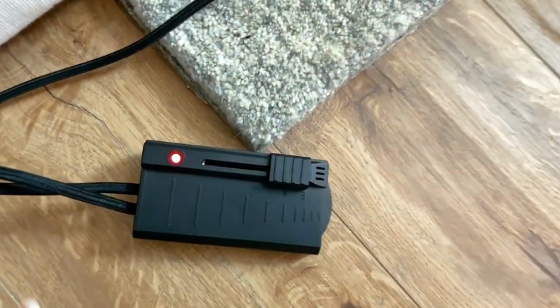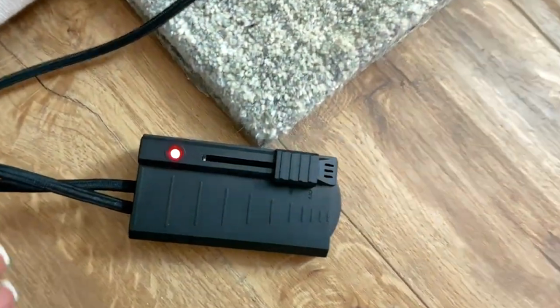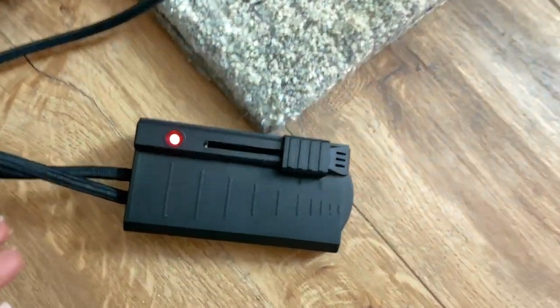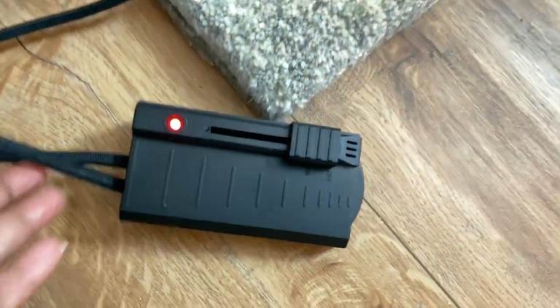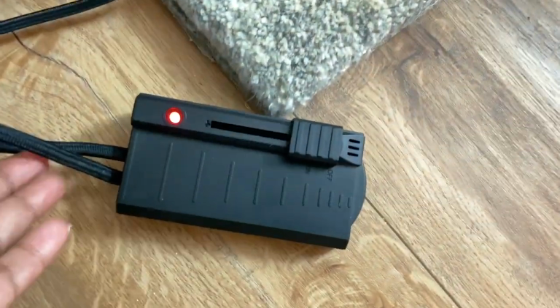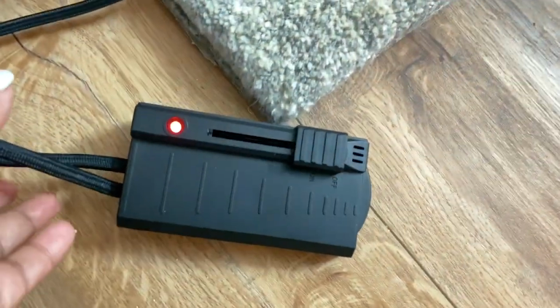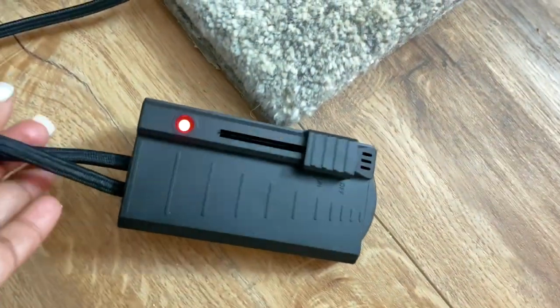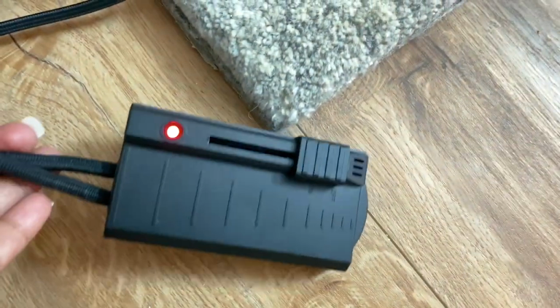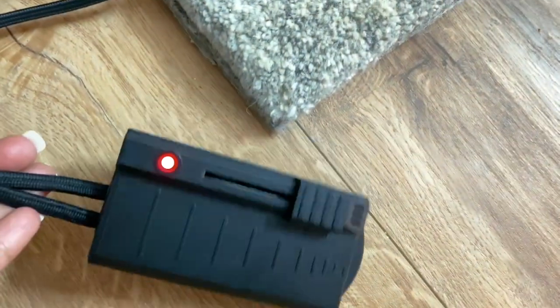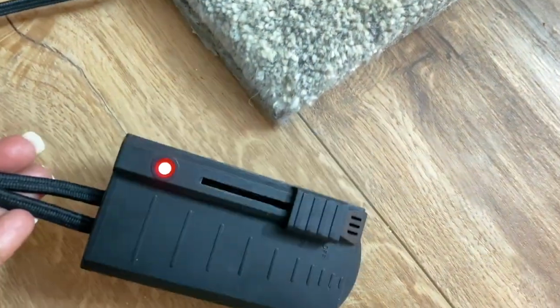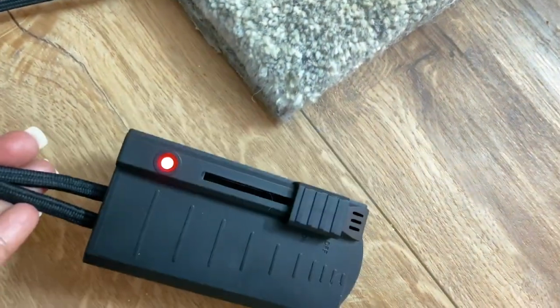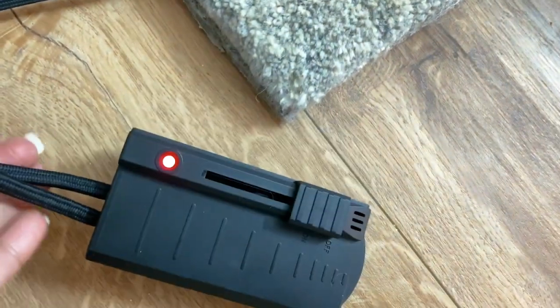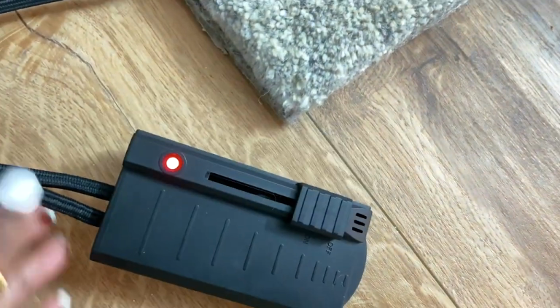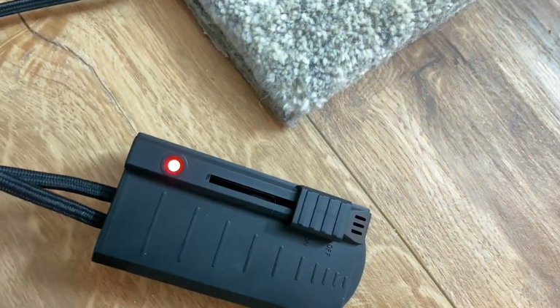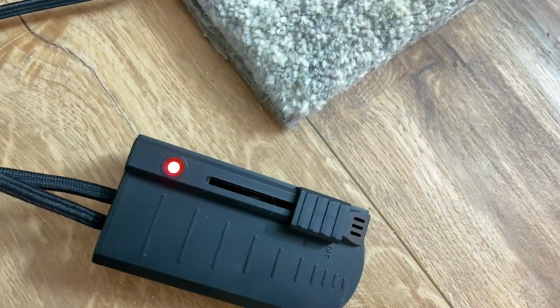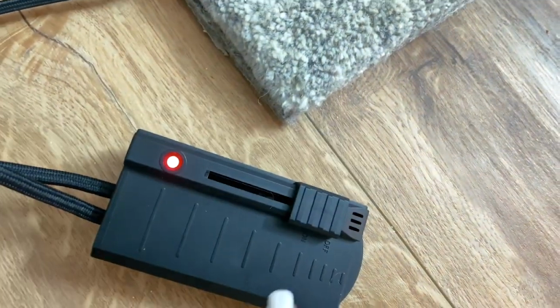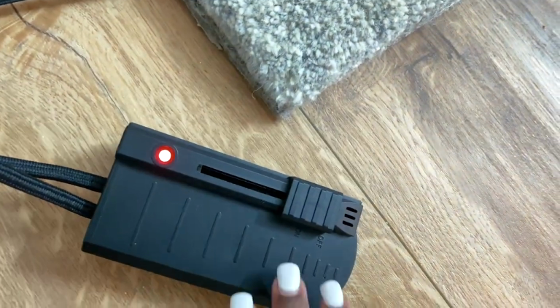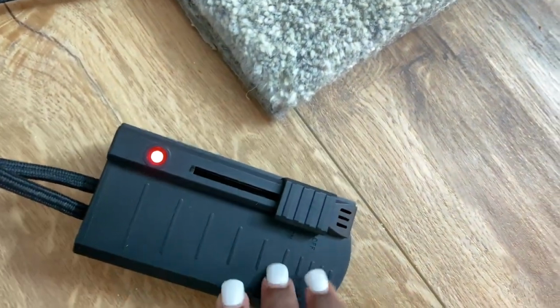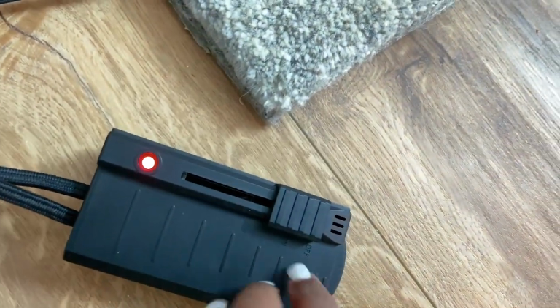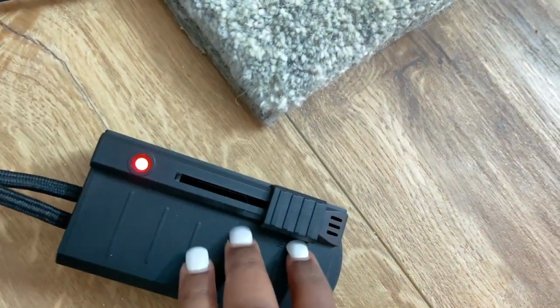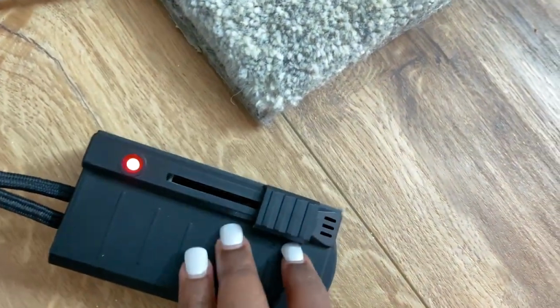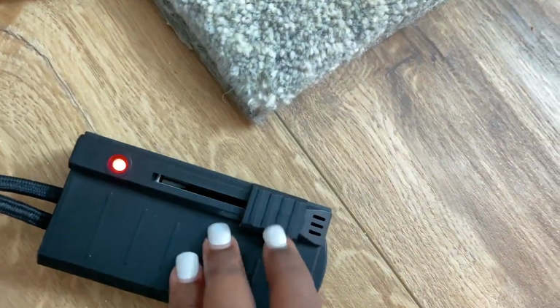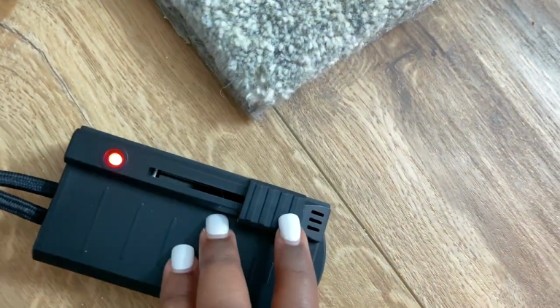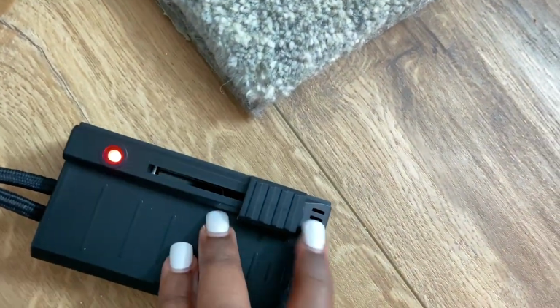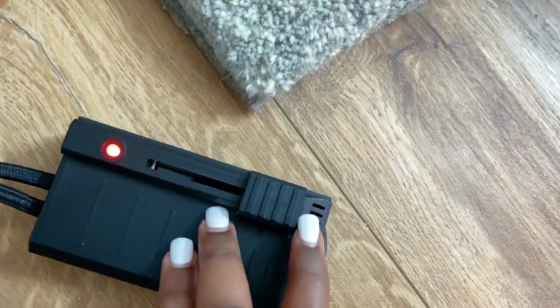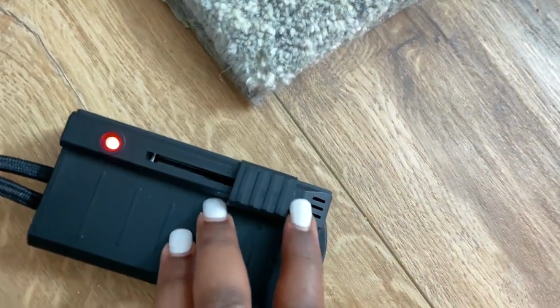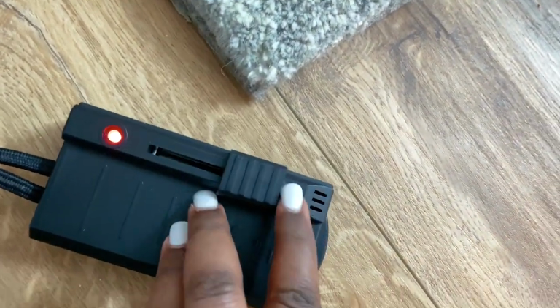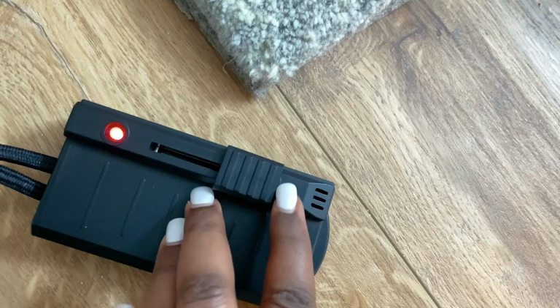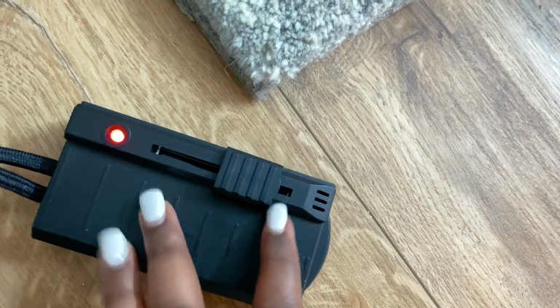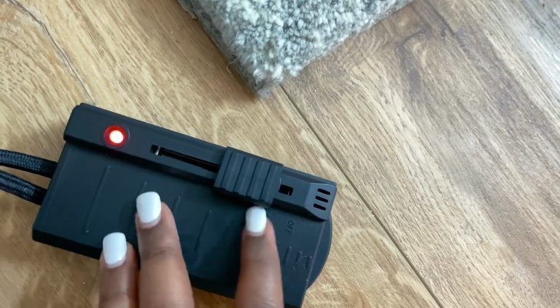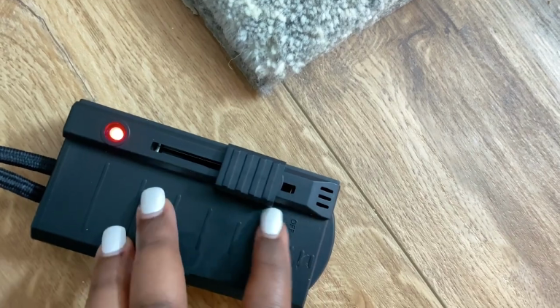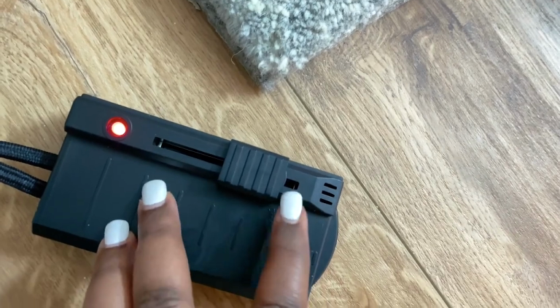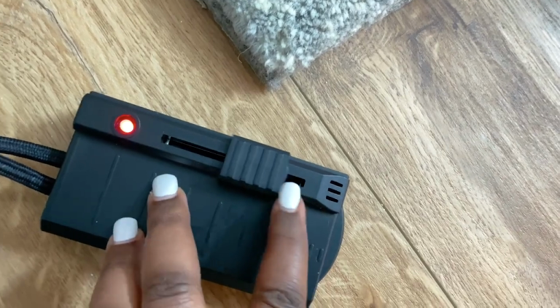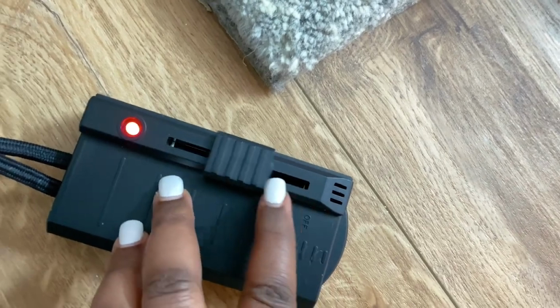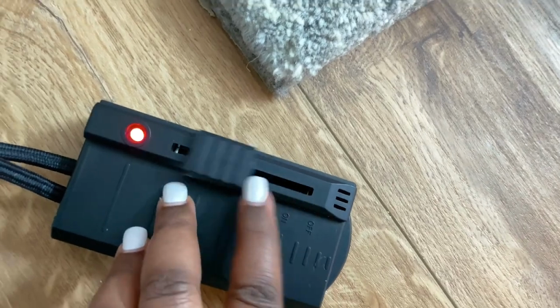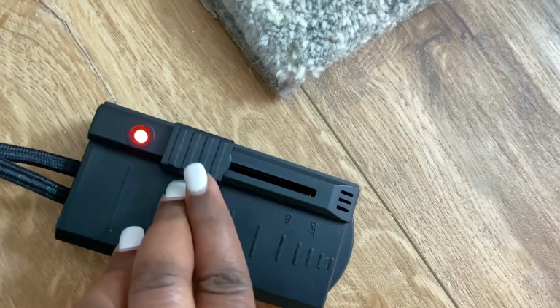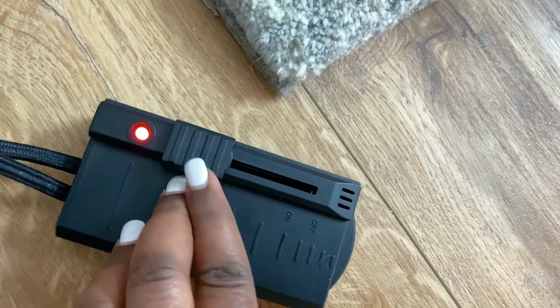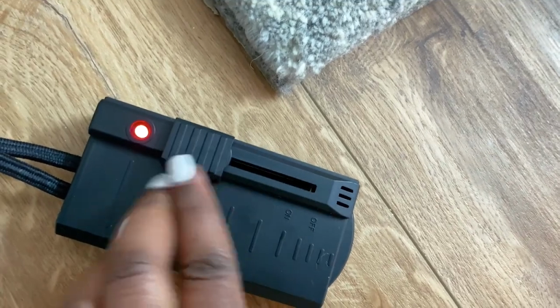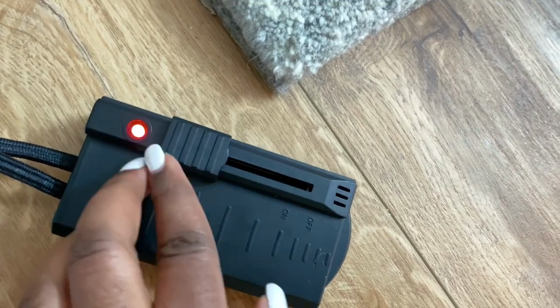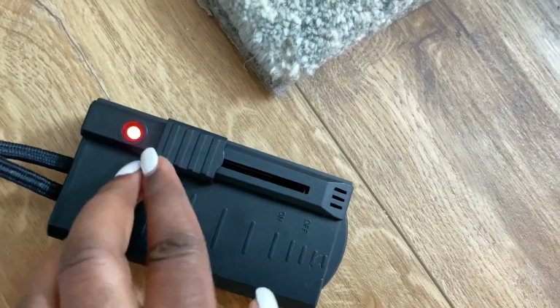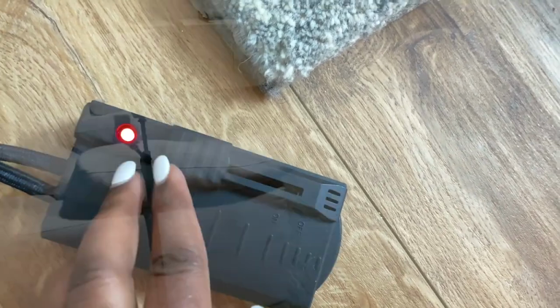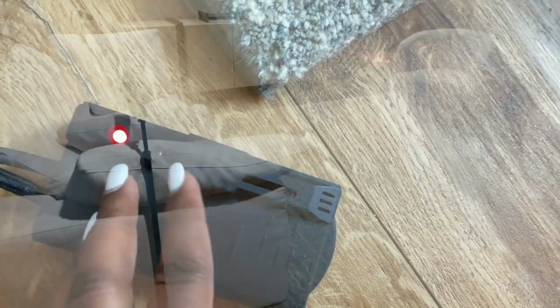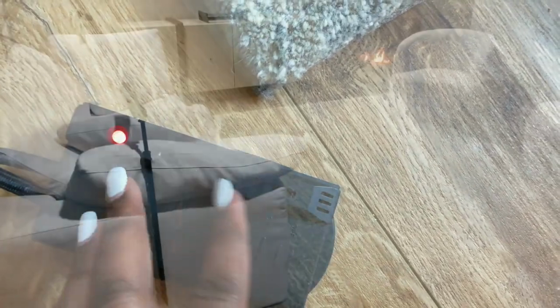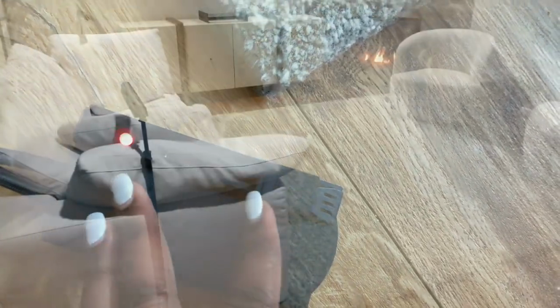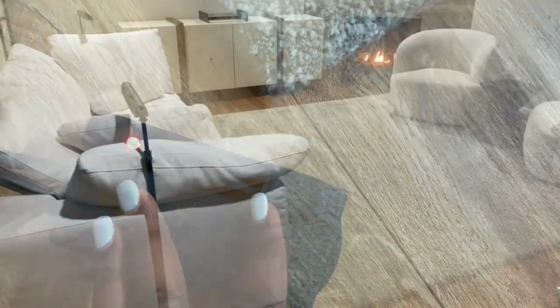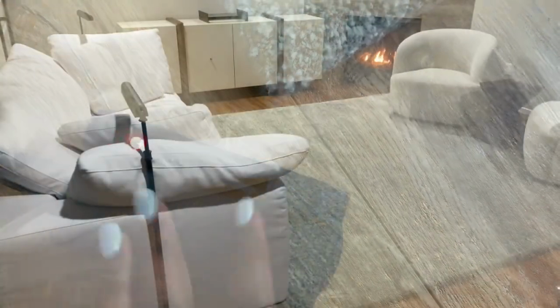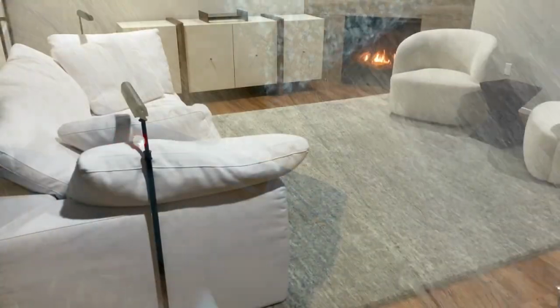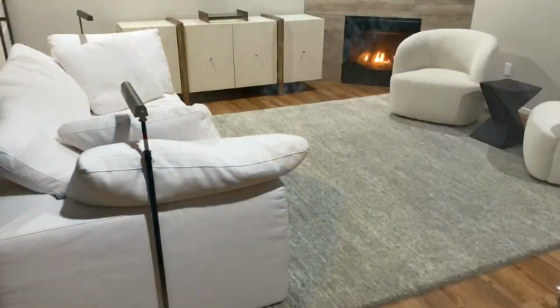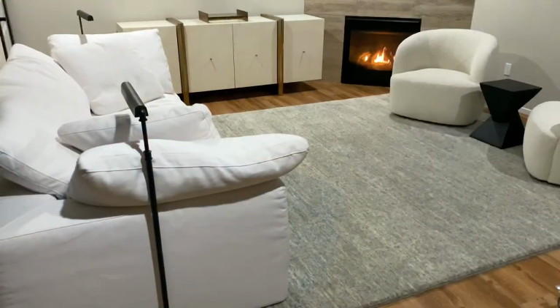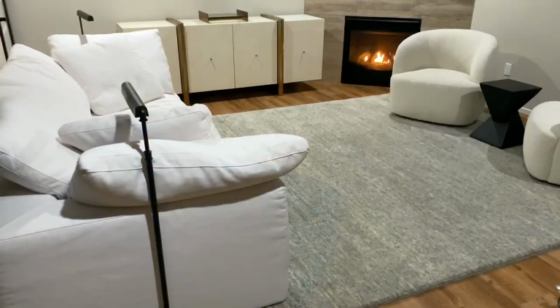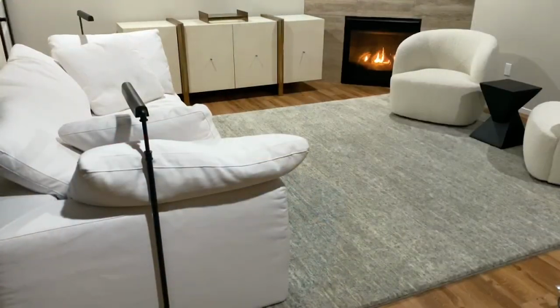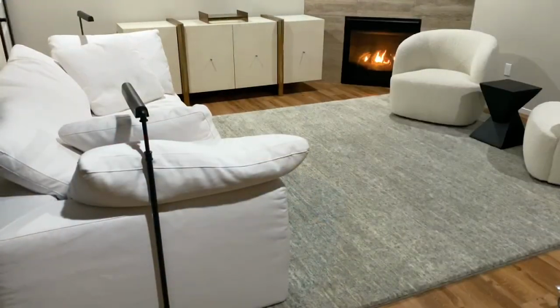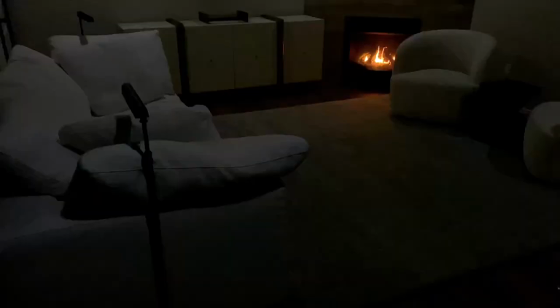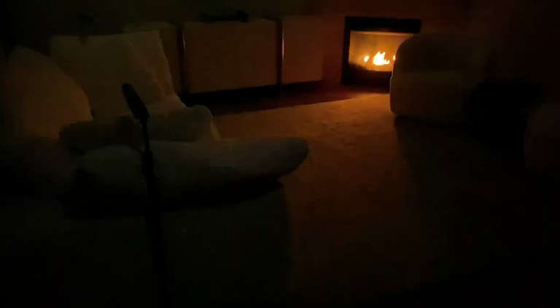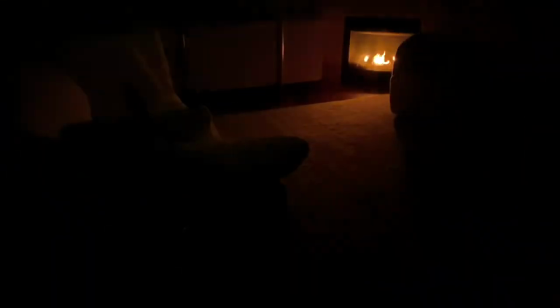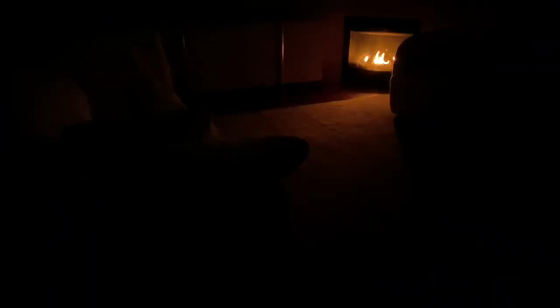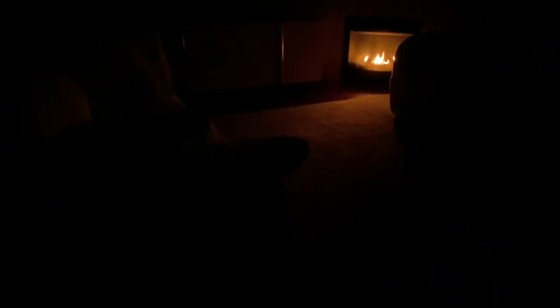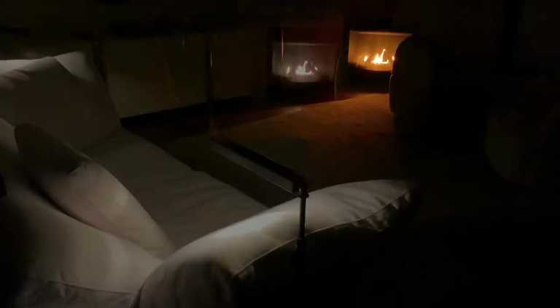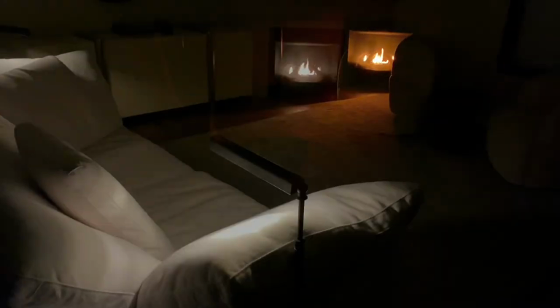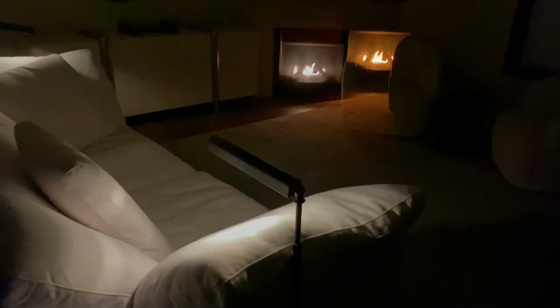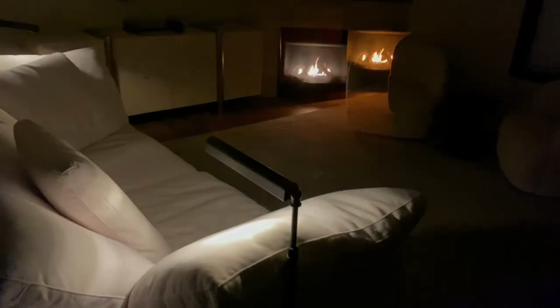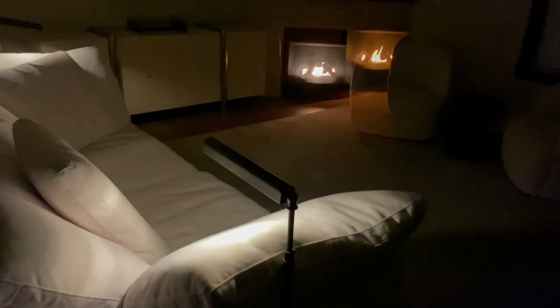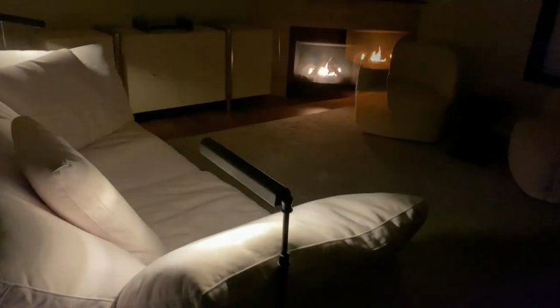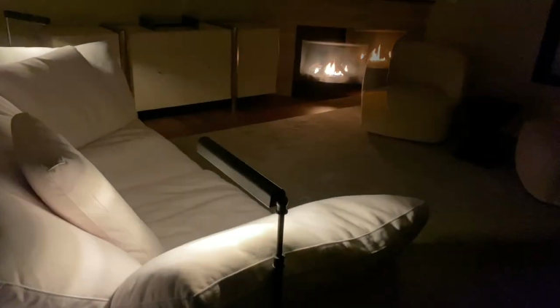I like that you can adjust this task light to your comfort. Now I'll turn all the other lights off to show you what it looks like at night.